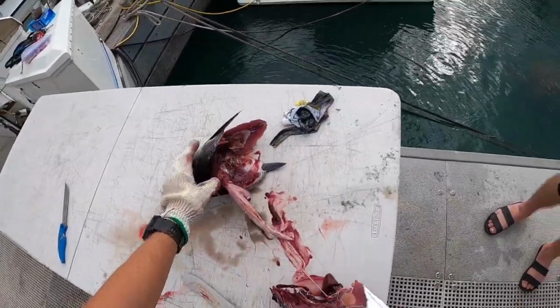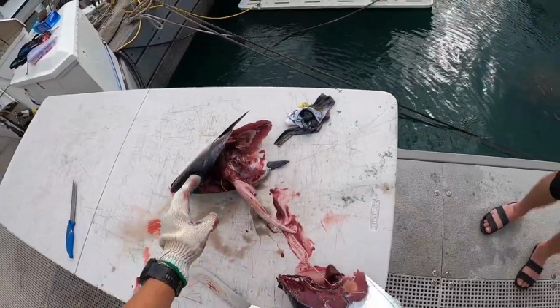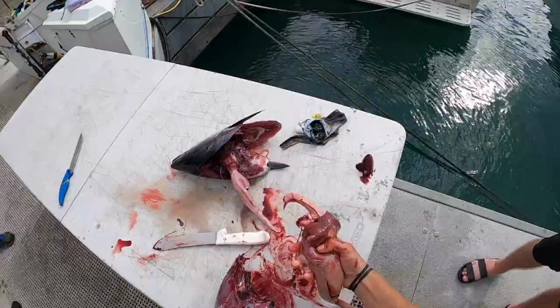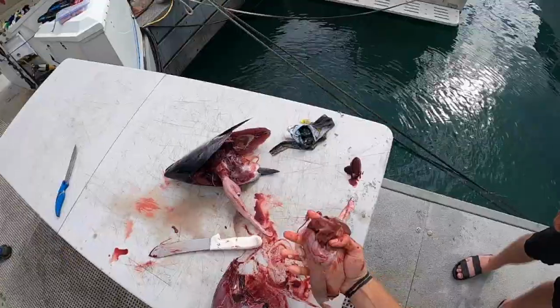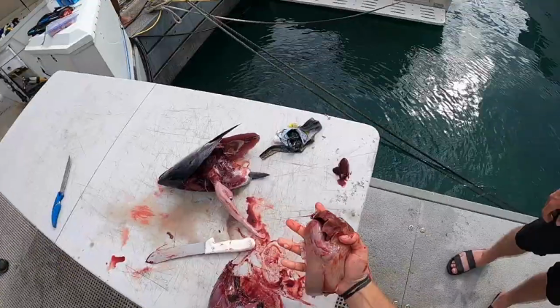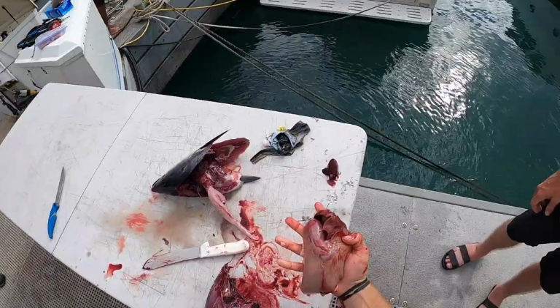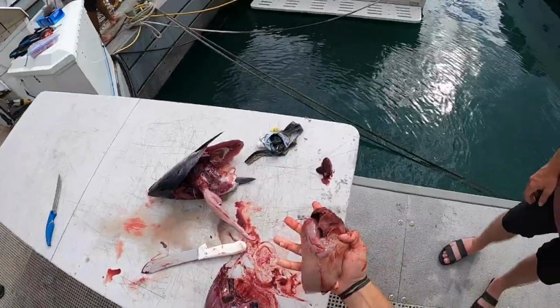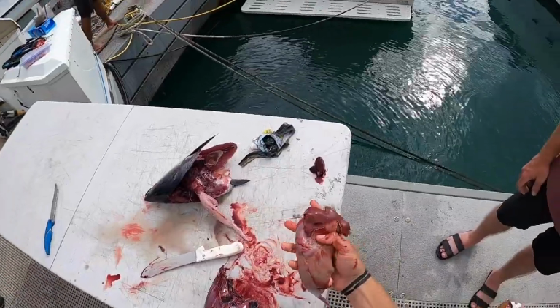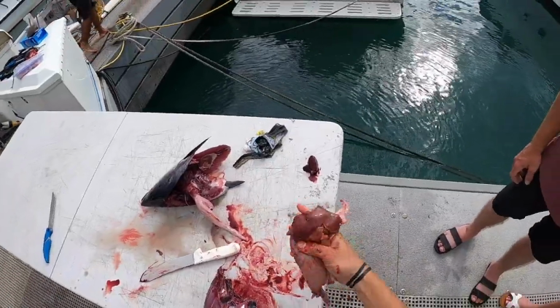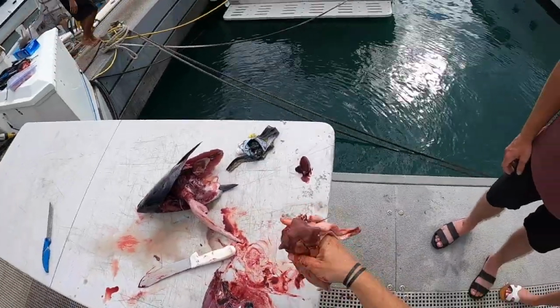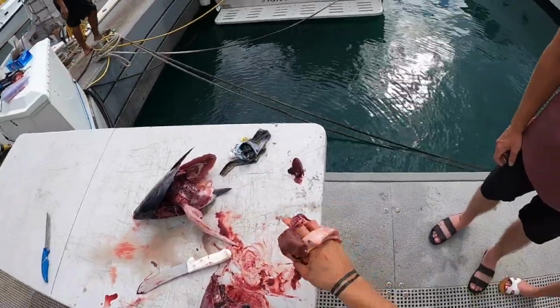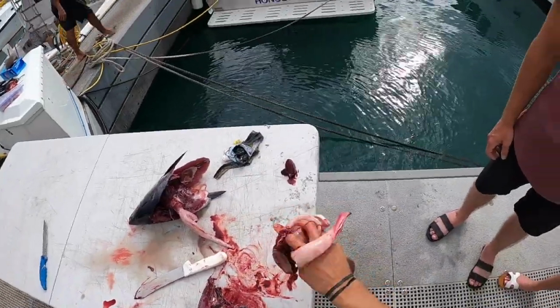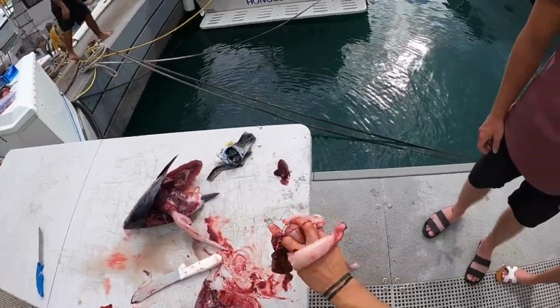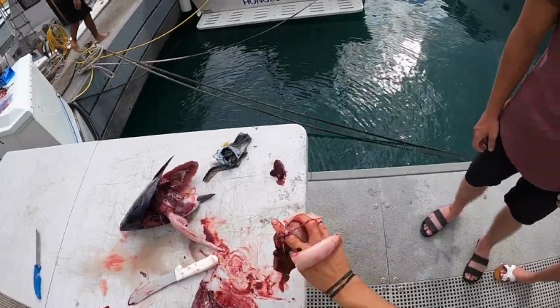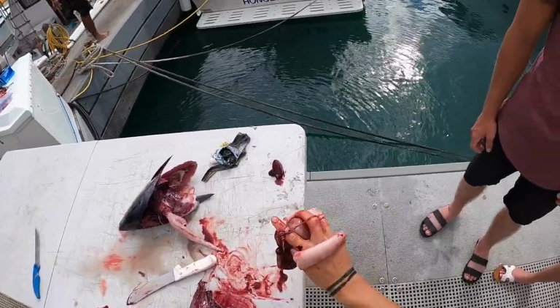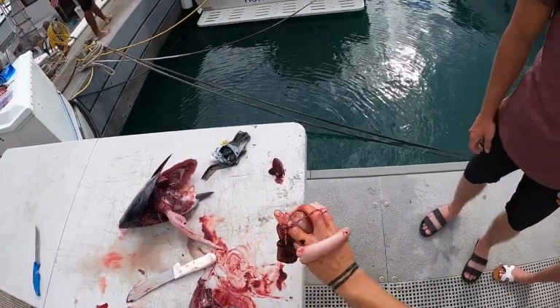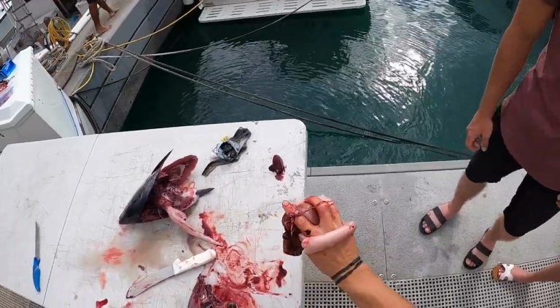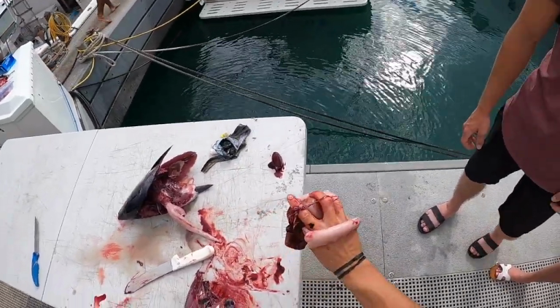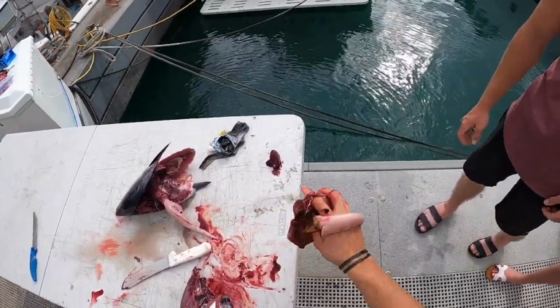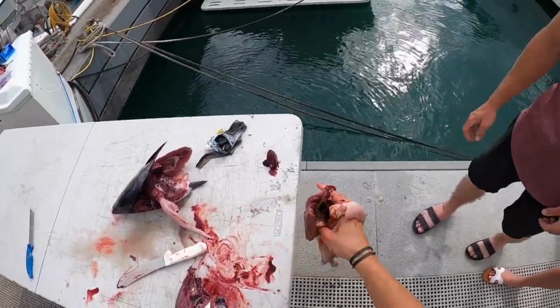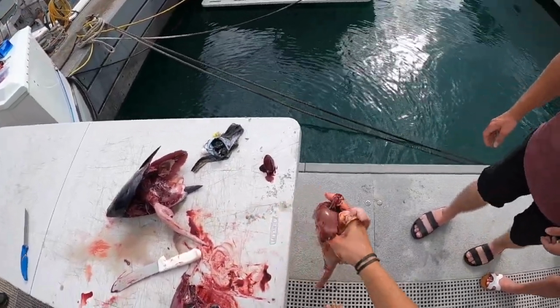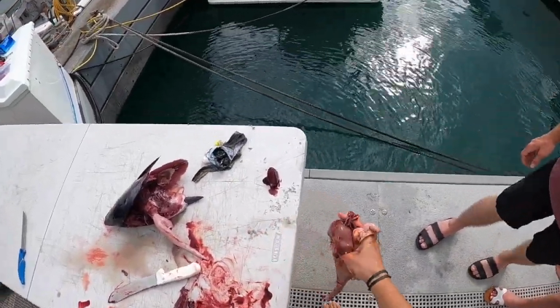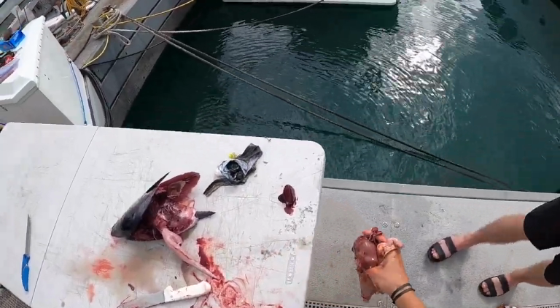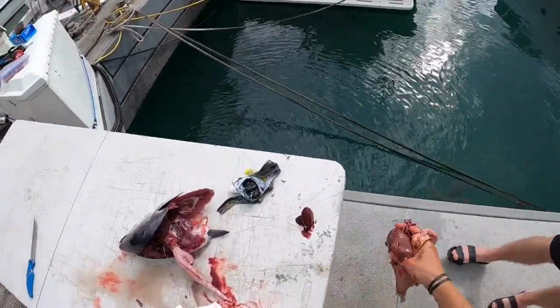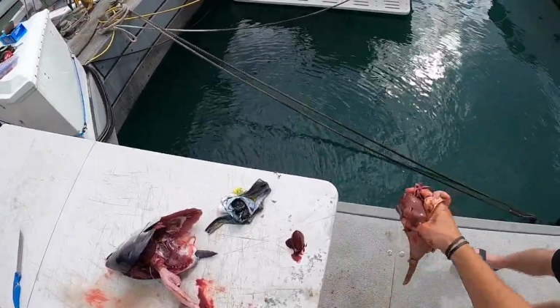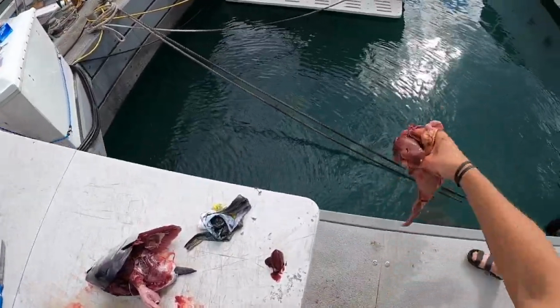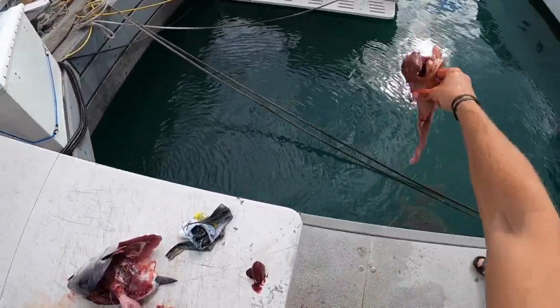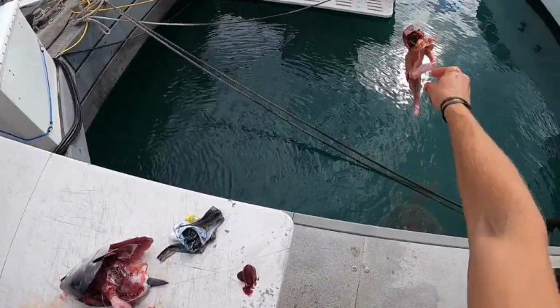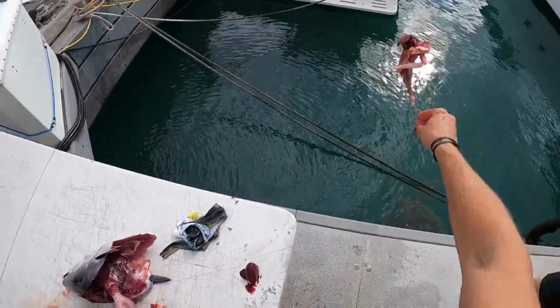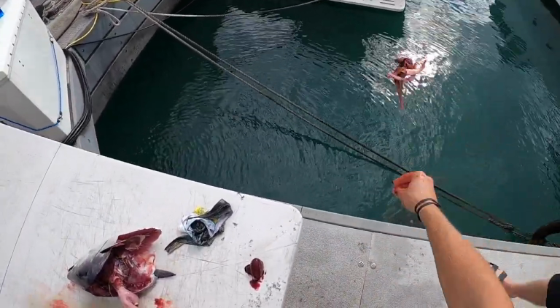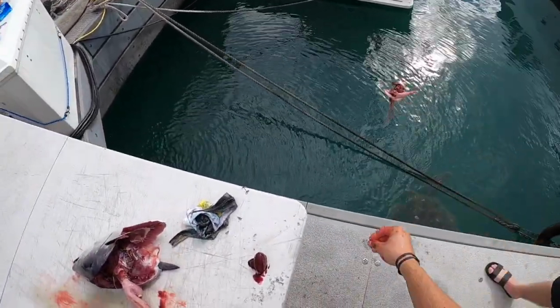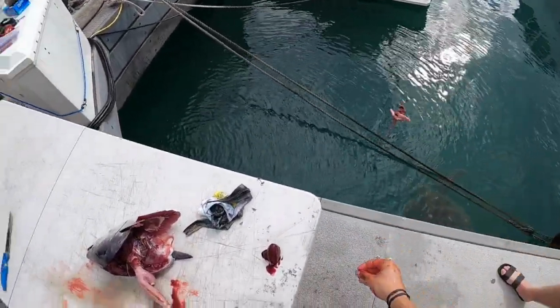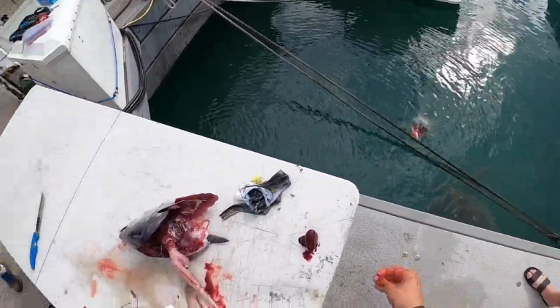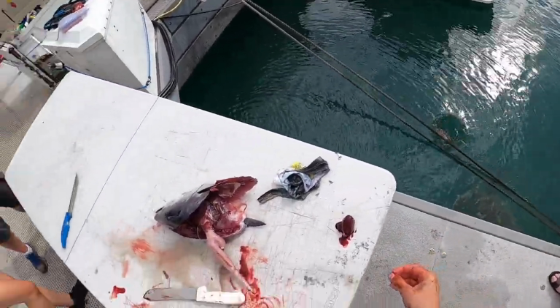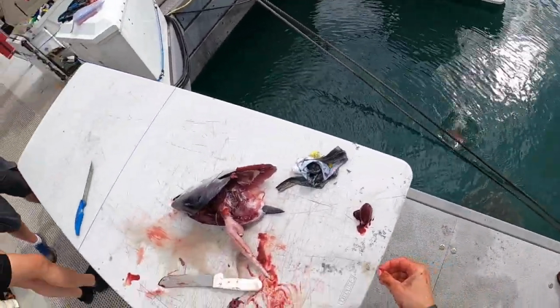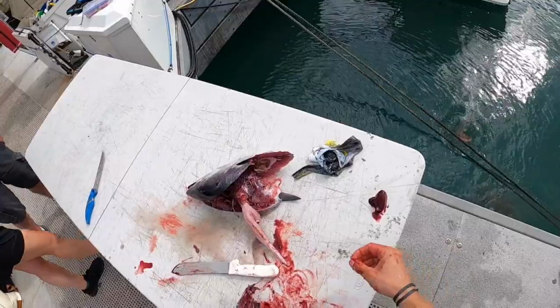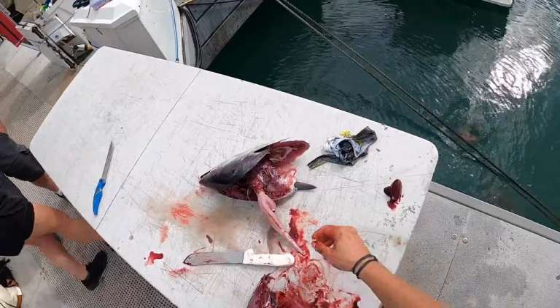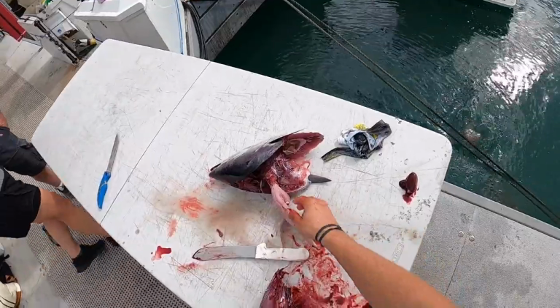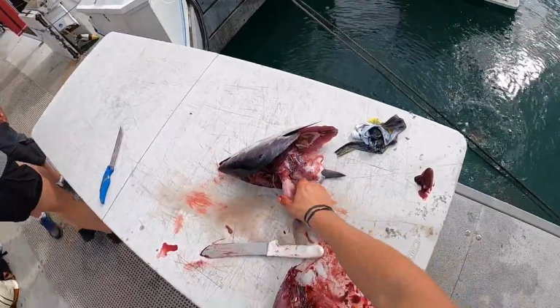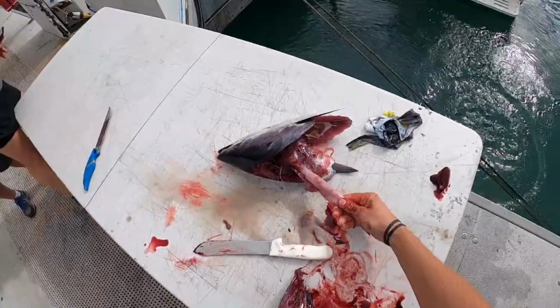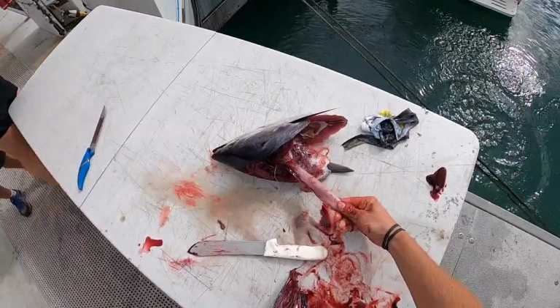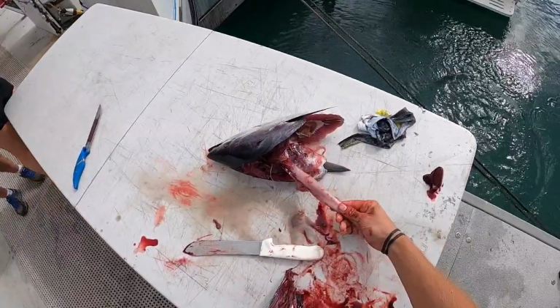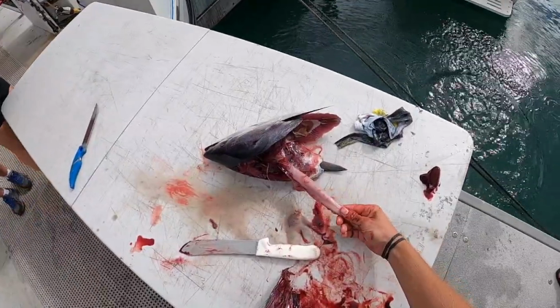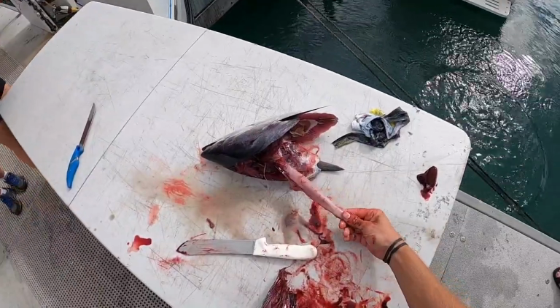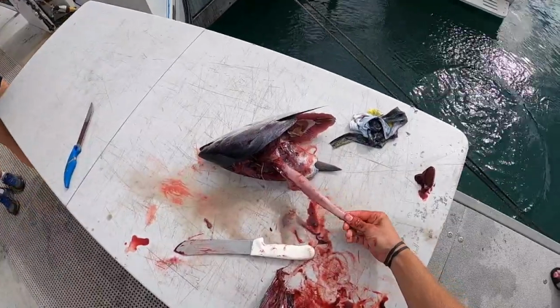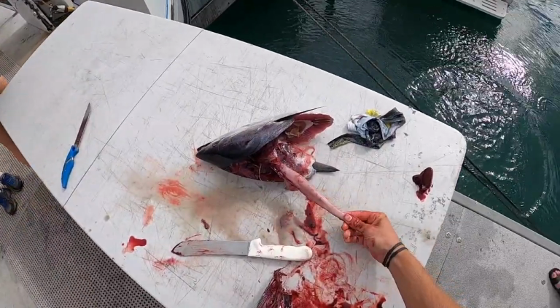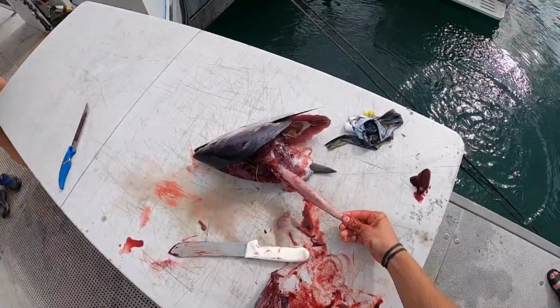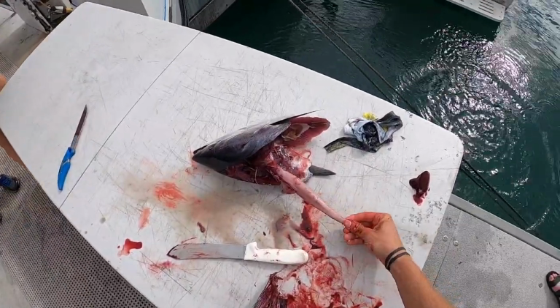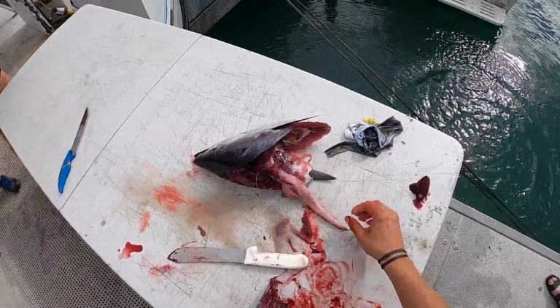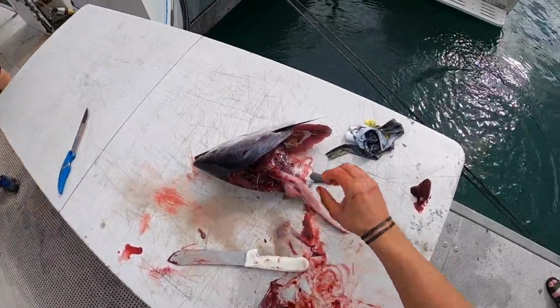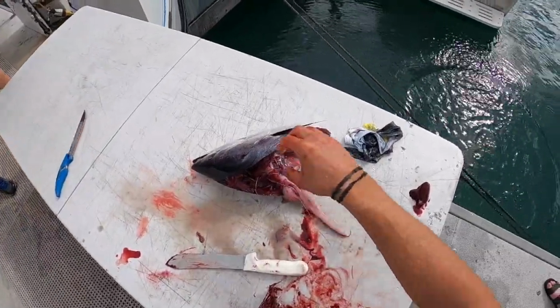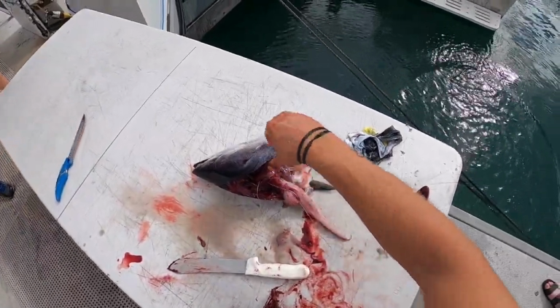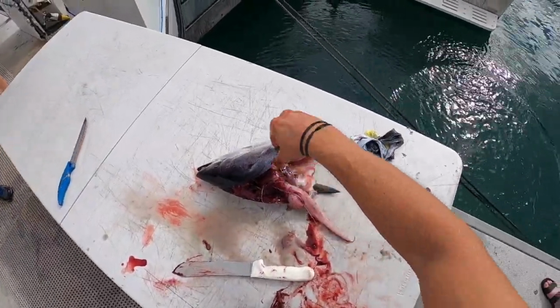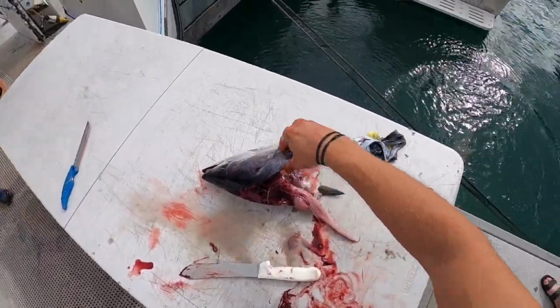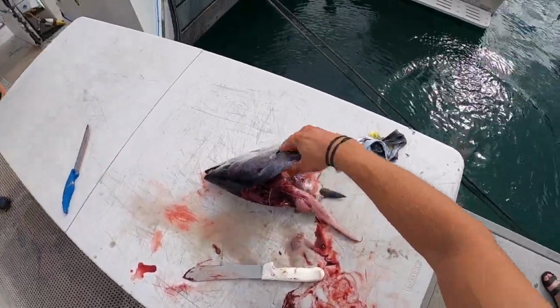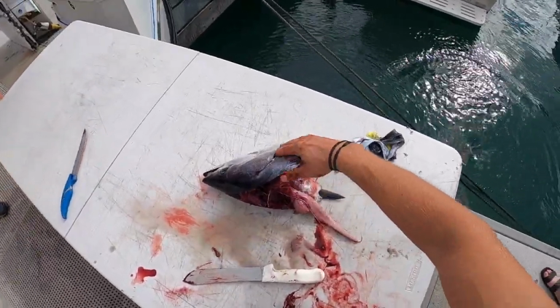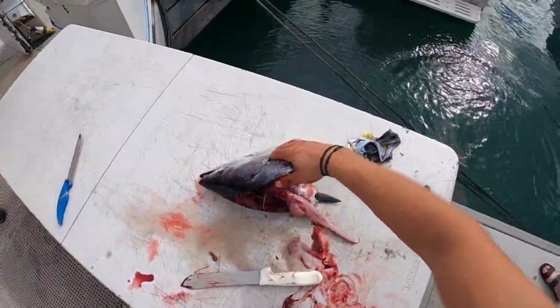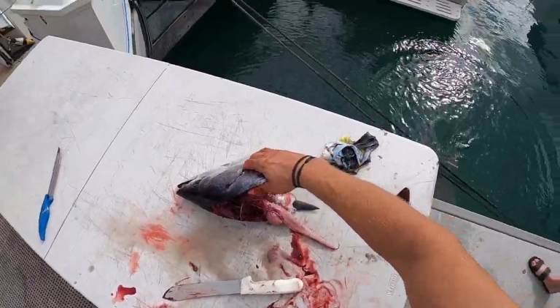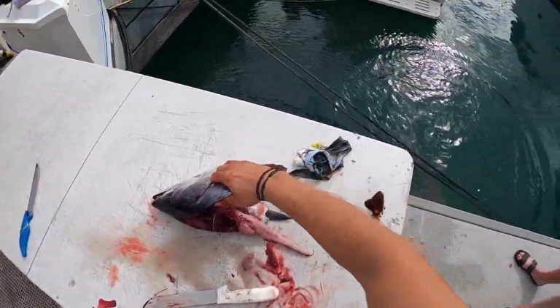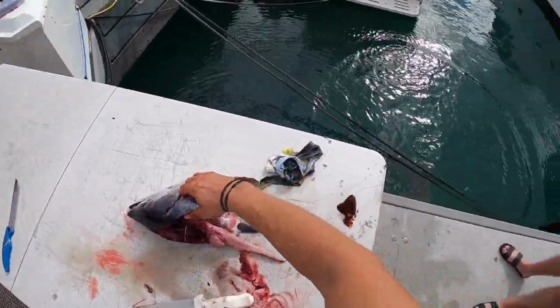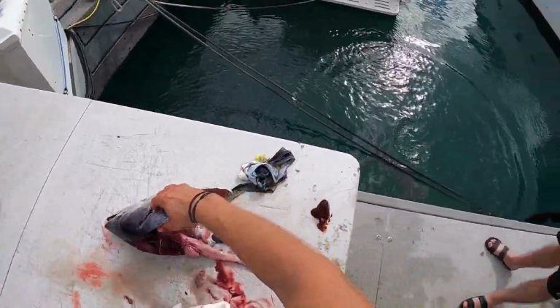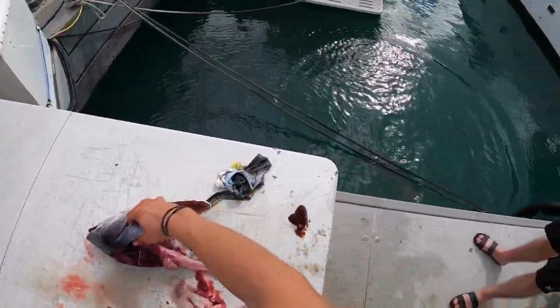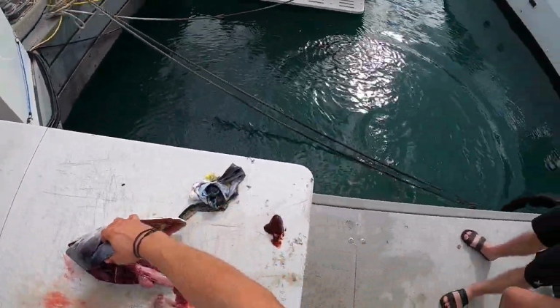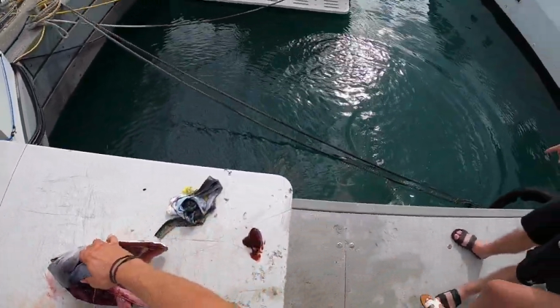There's all his organs there, and there's basically nothing in that guy's stomach.